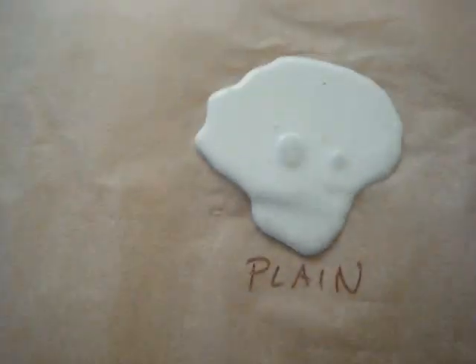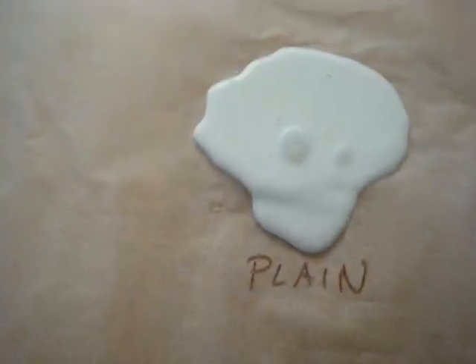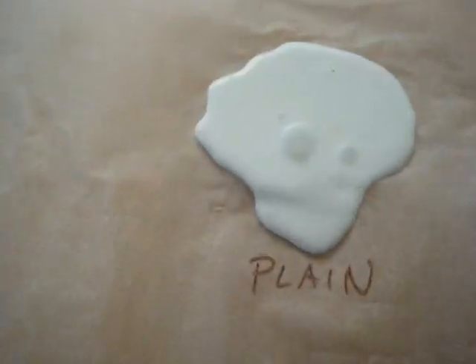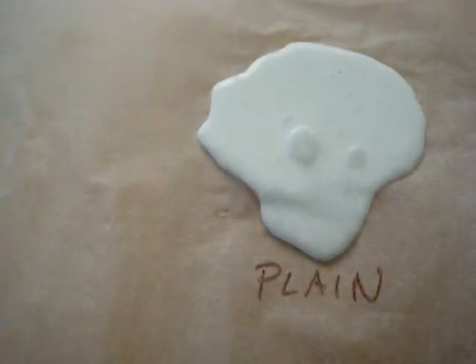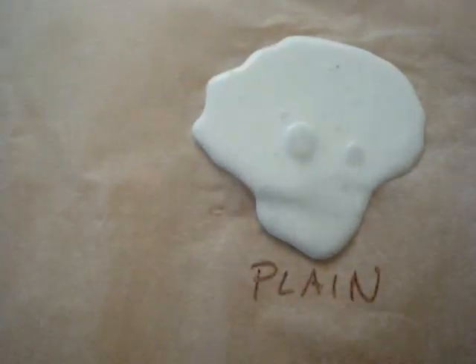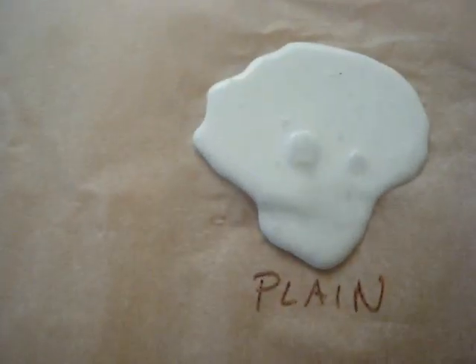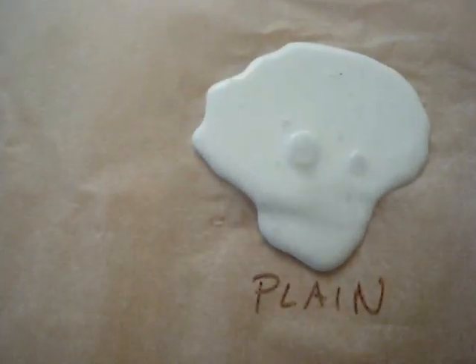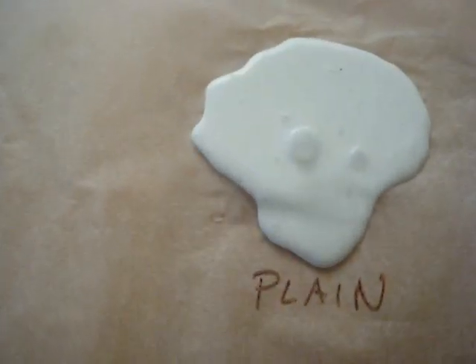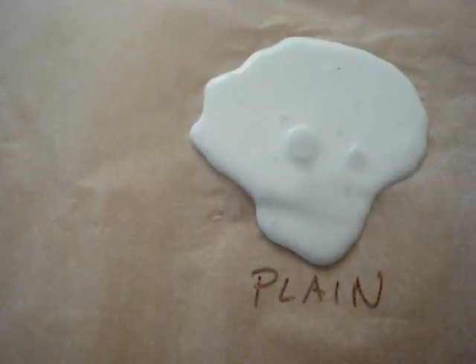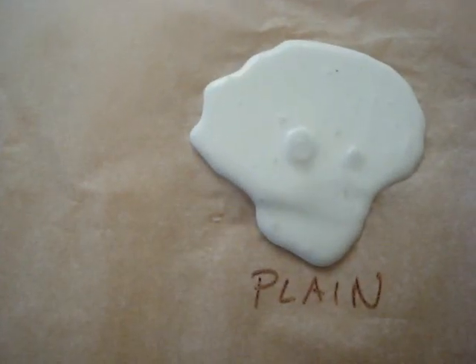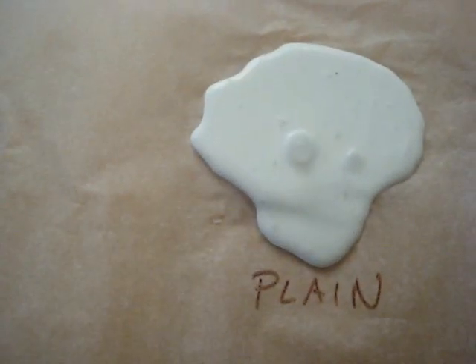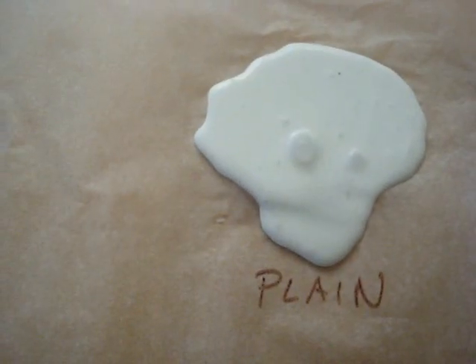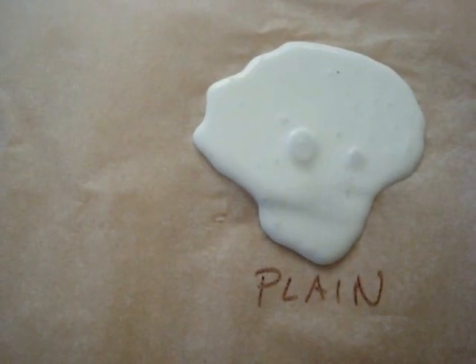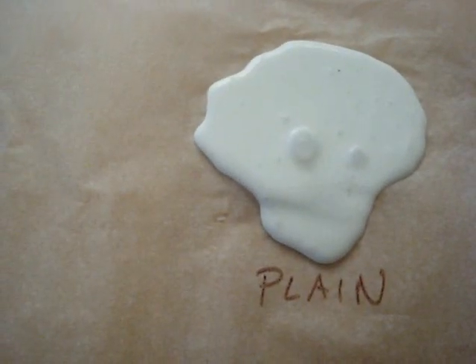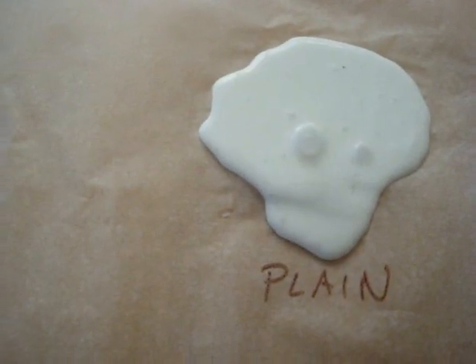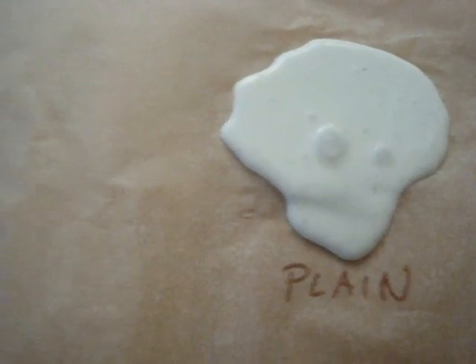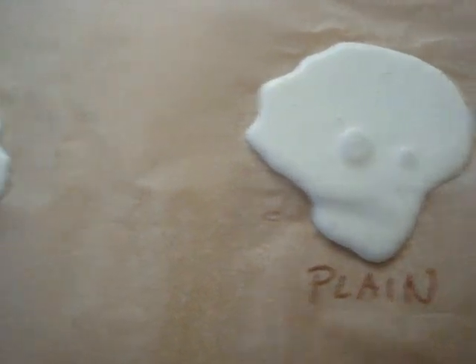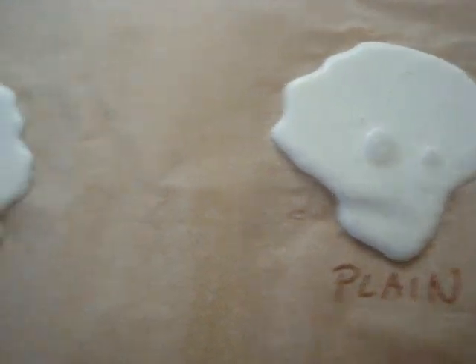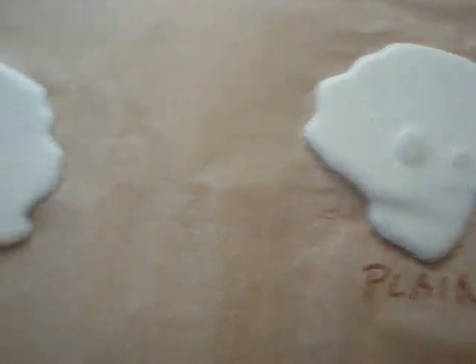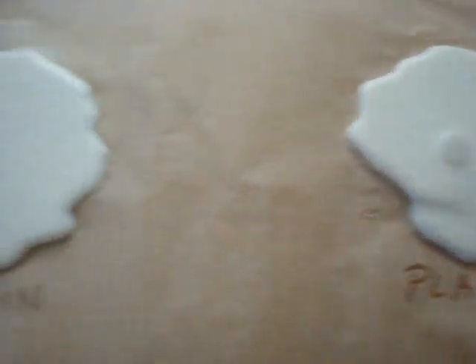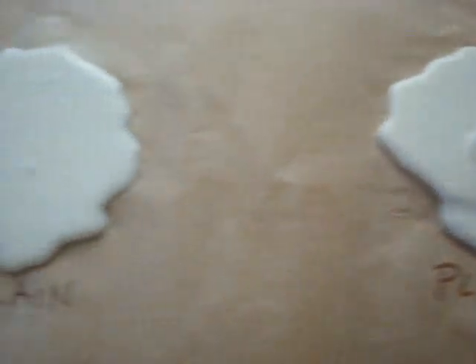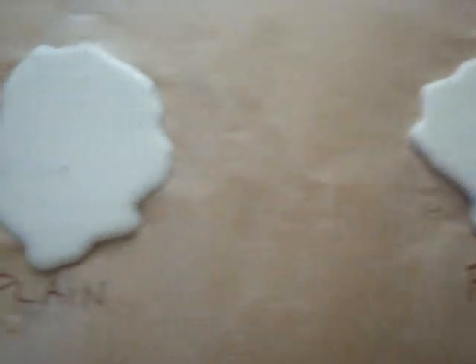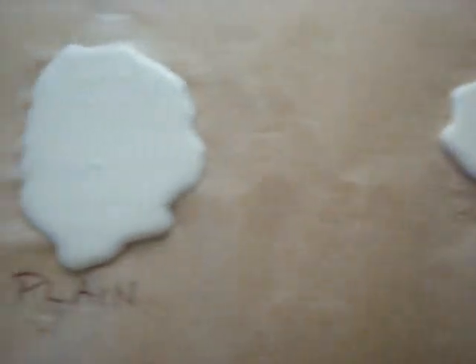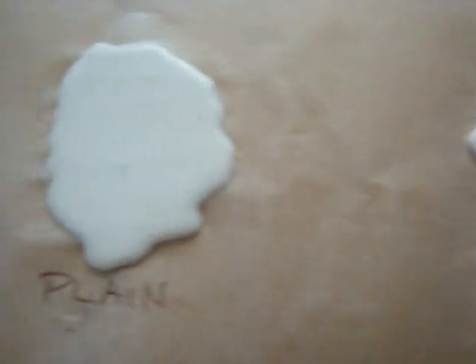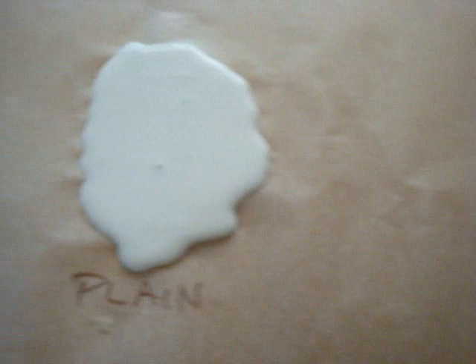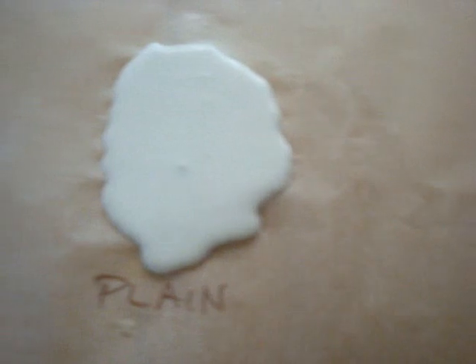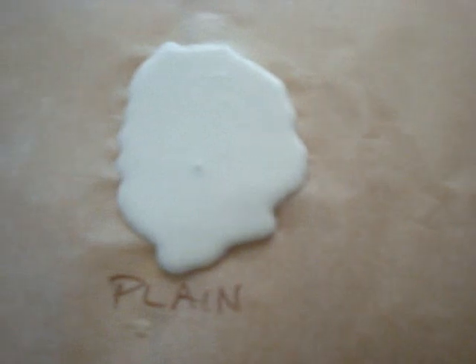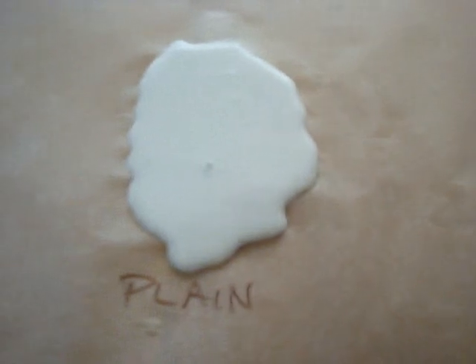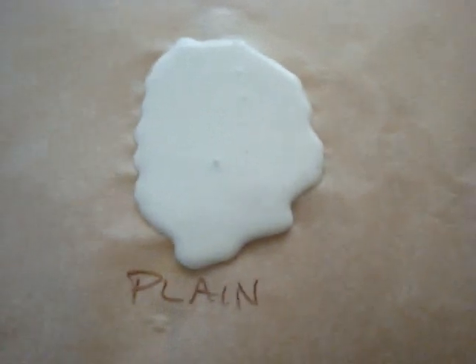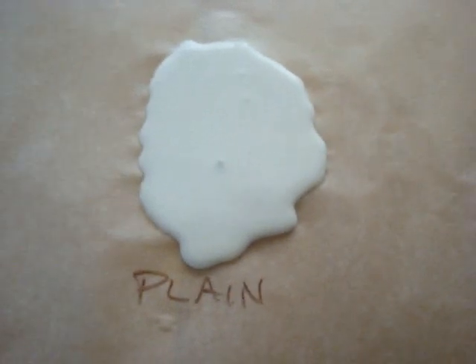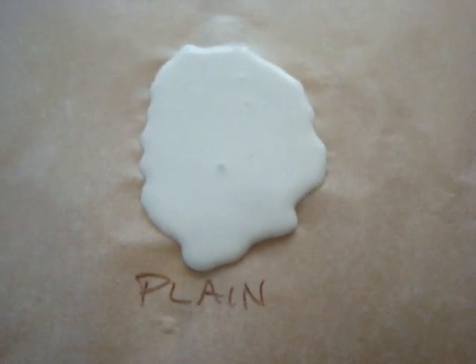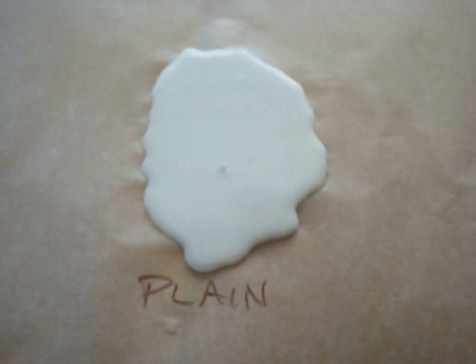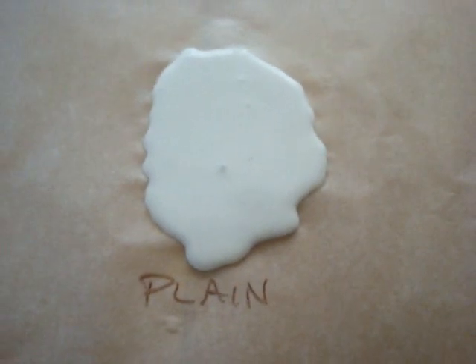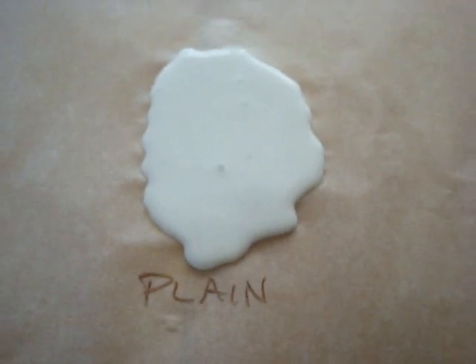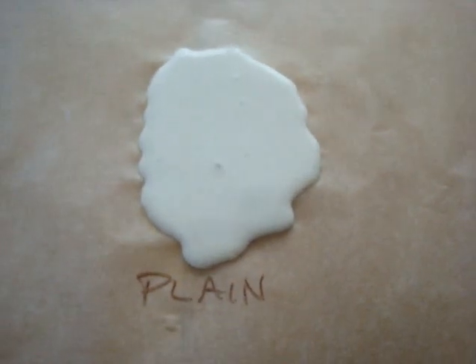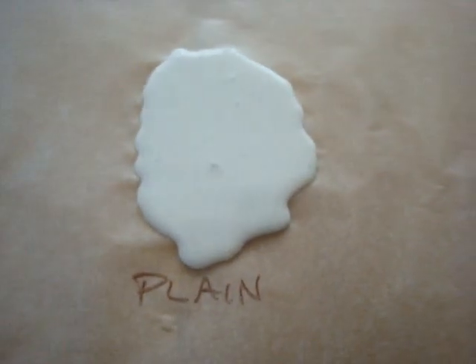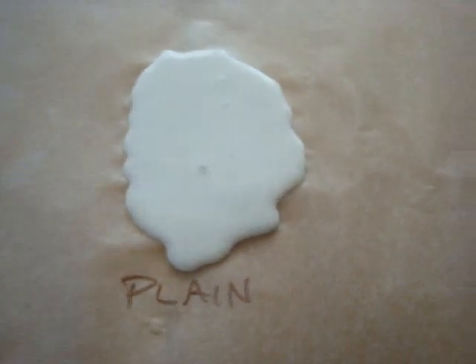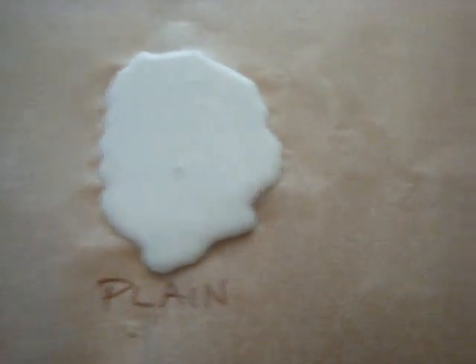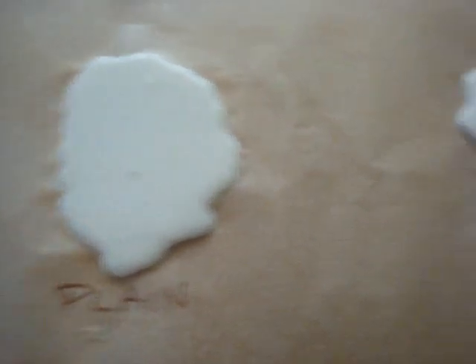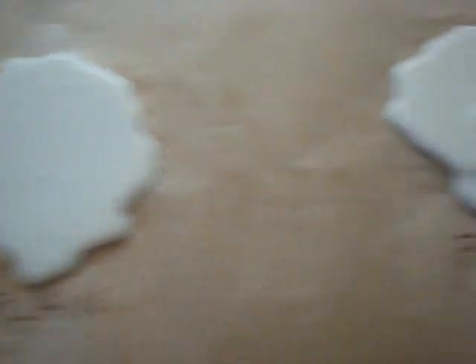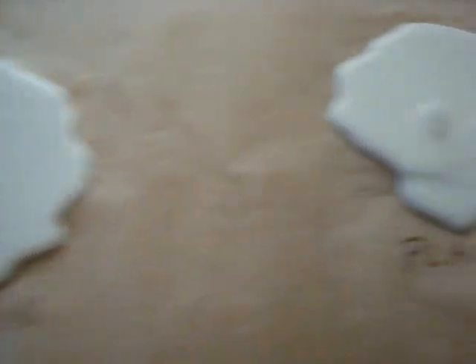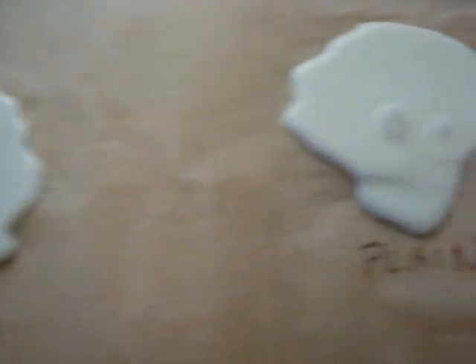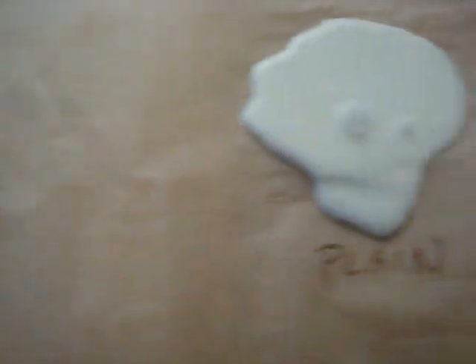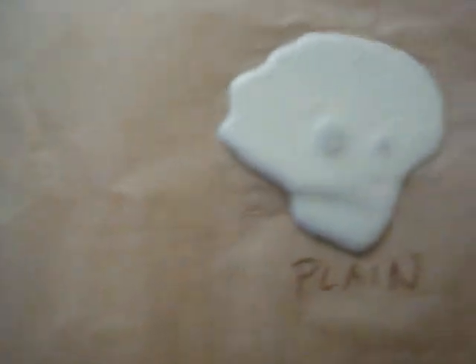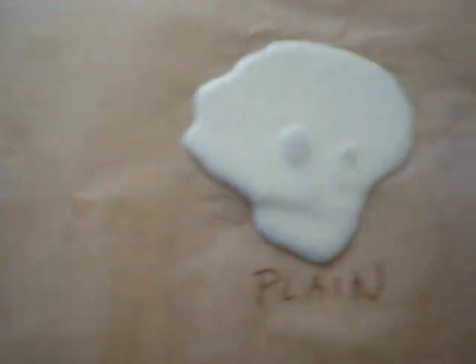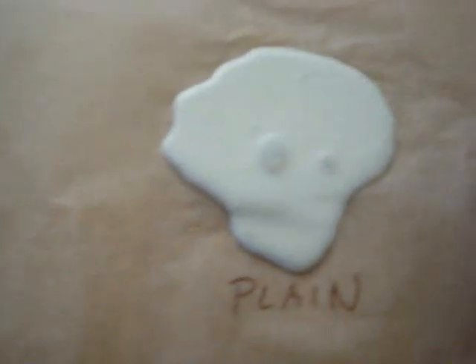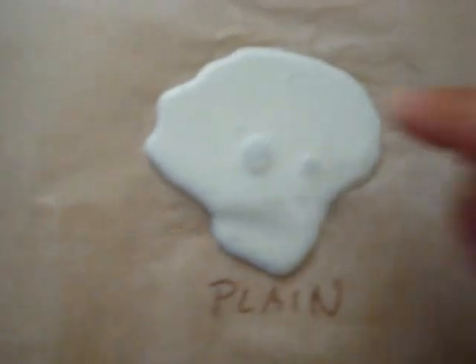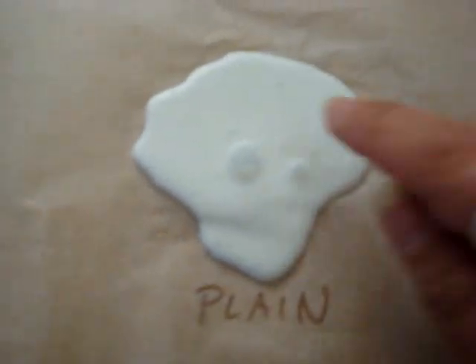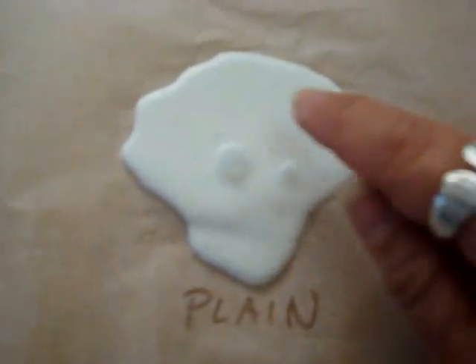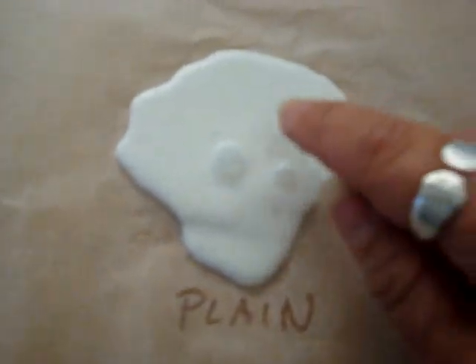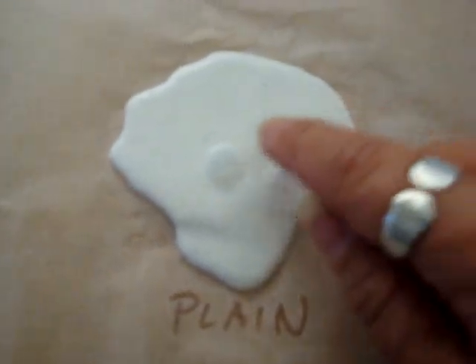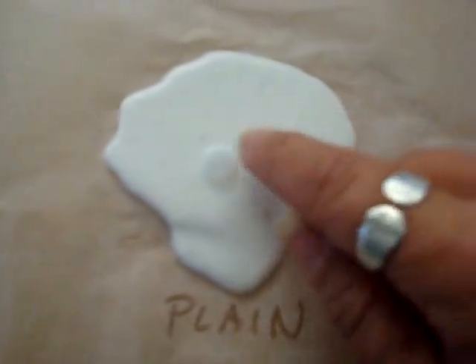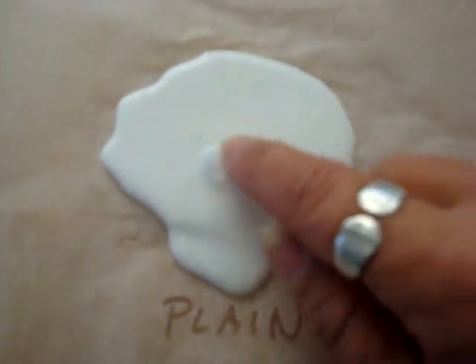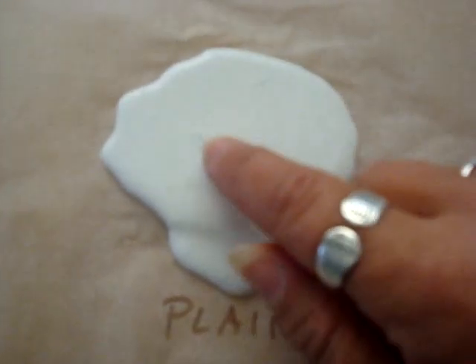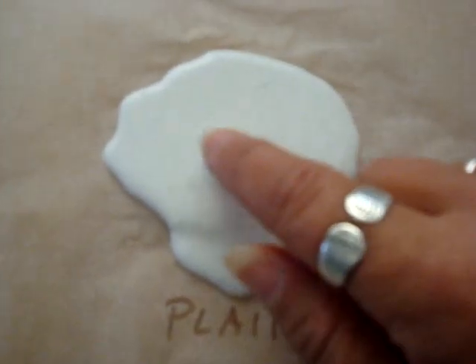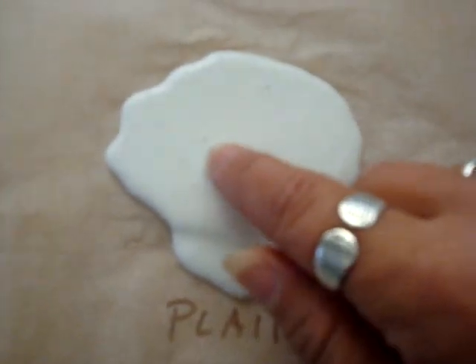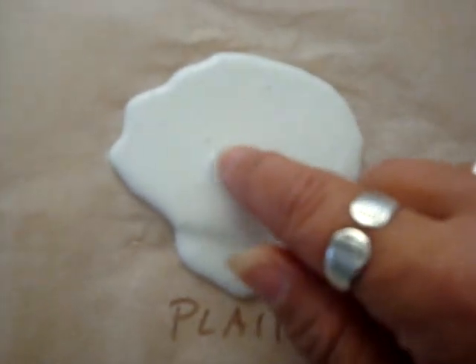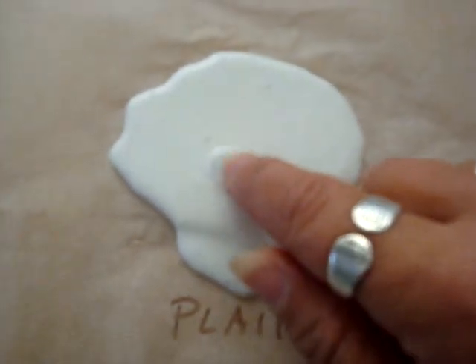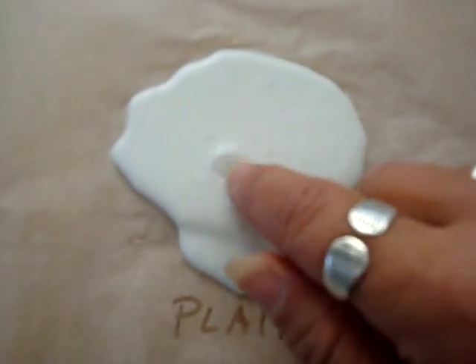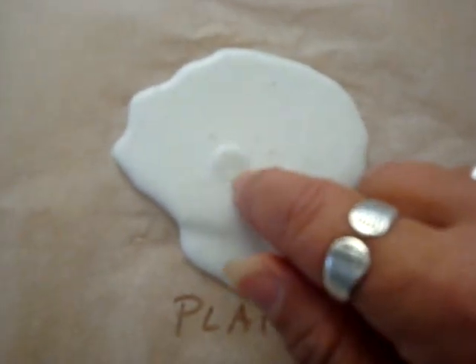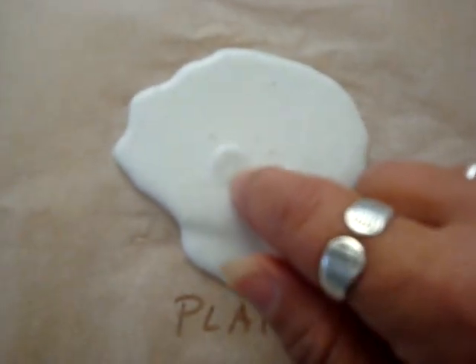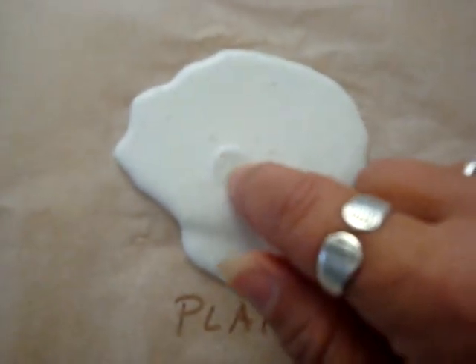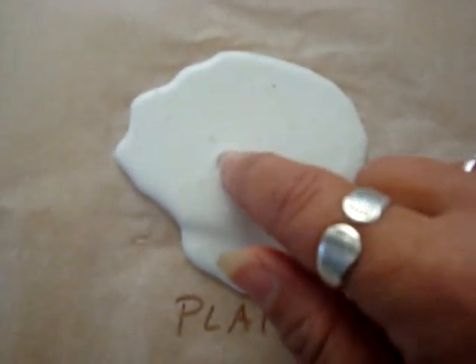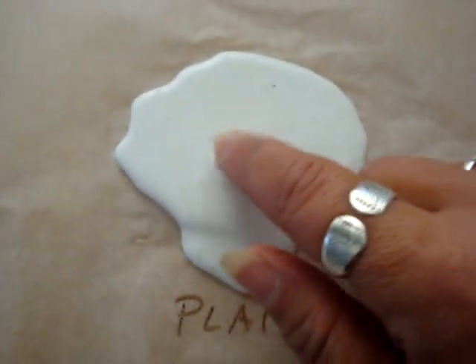We have two examples of the plain — these two right here — and you can see little air holes have formed into this one.